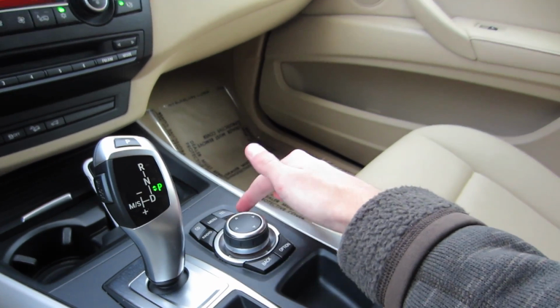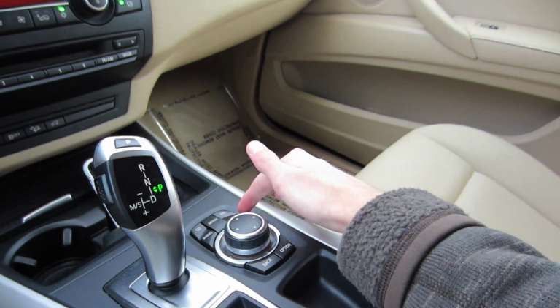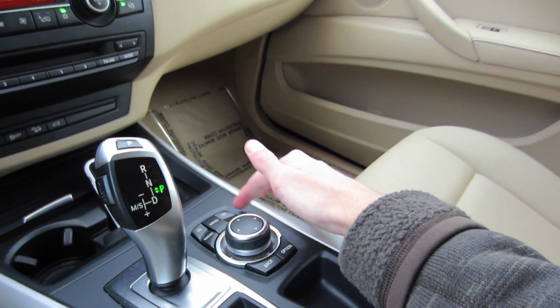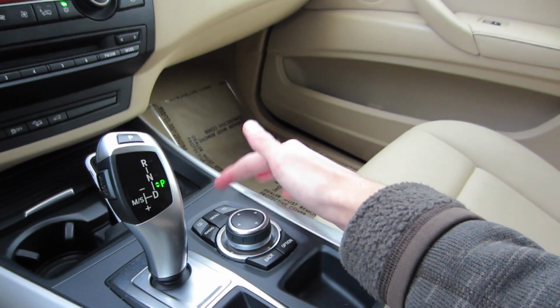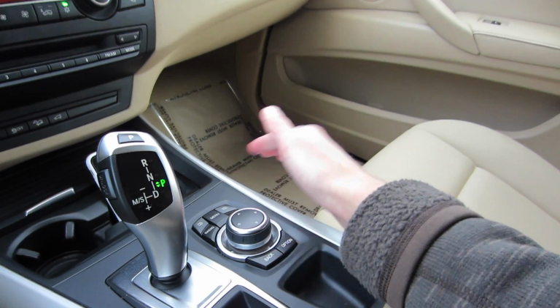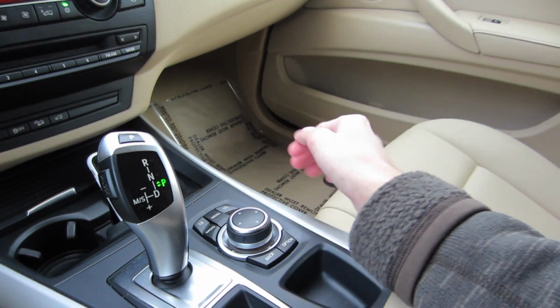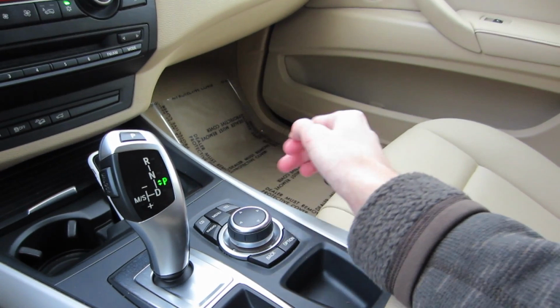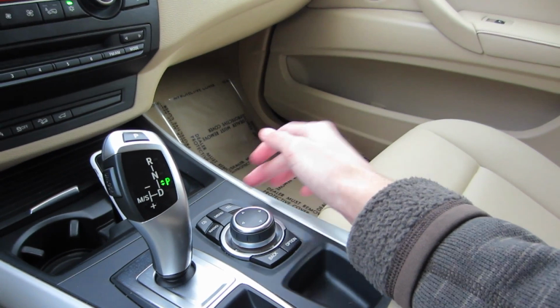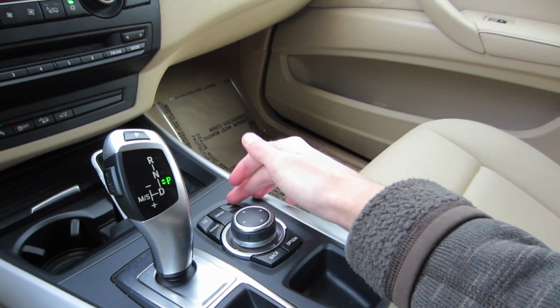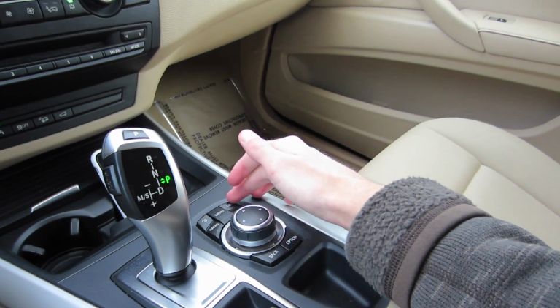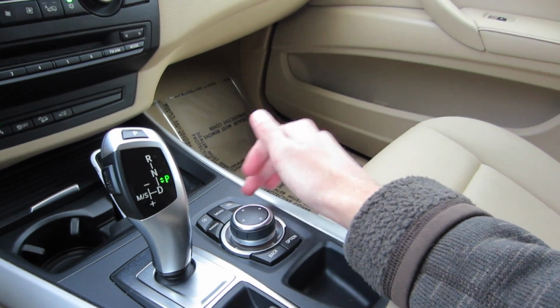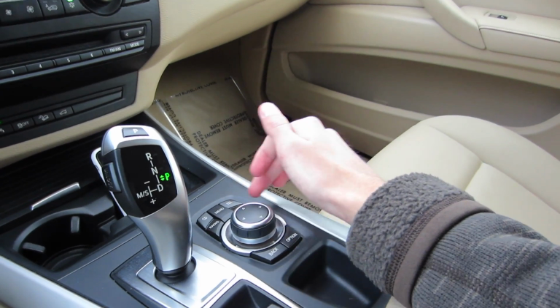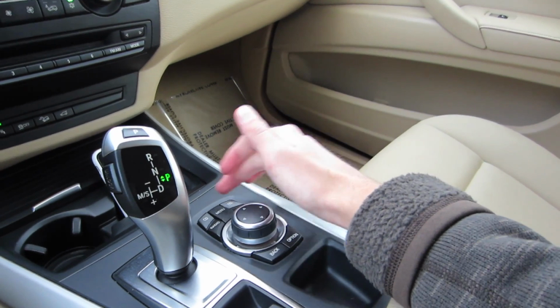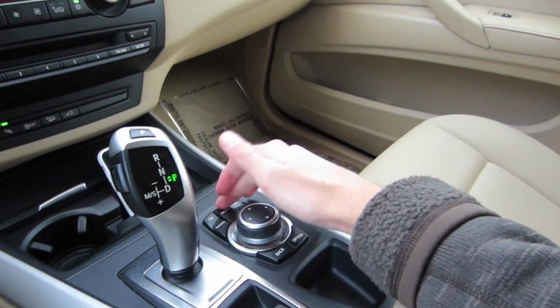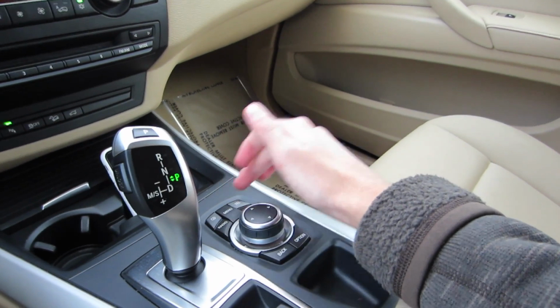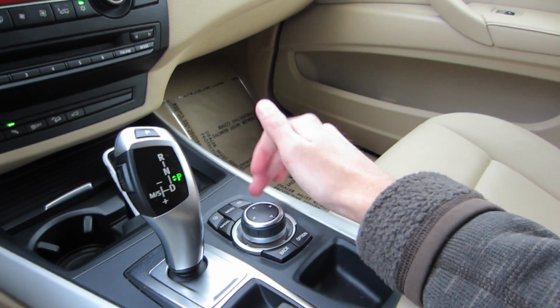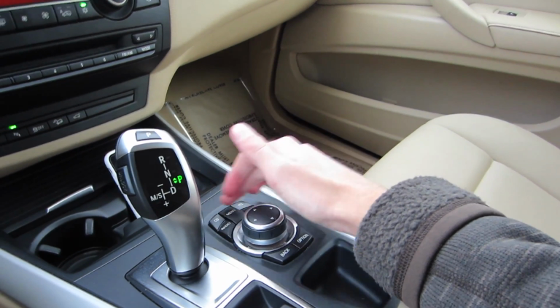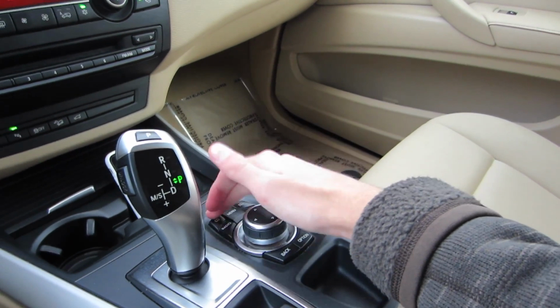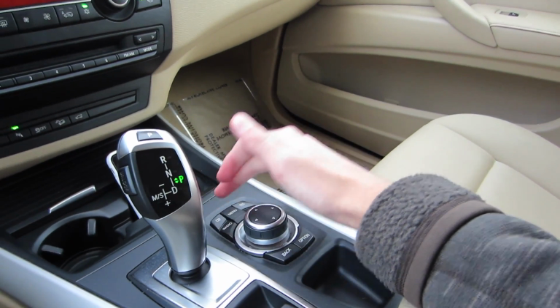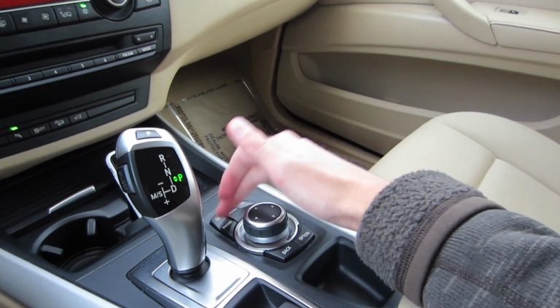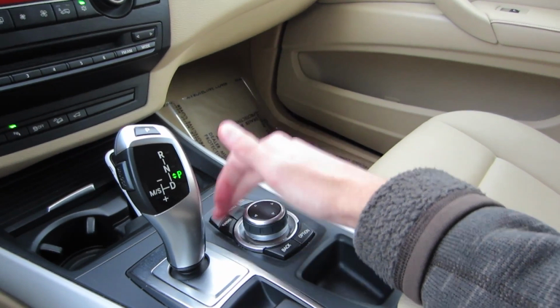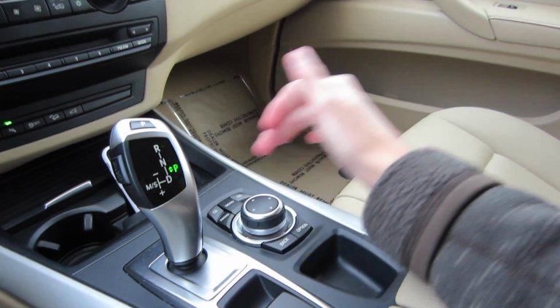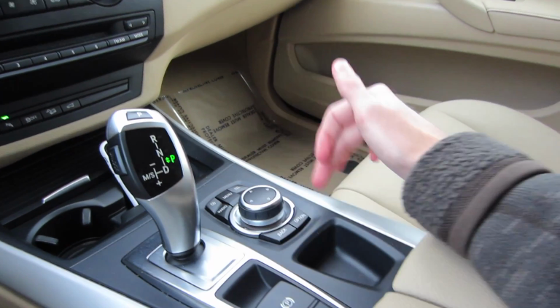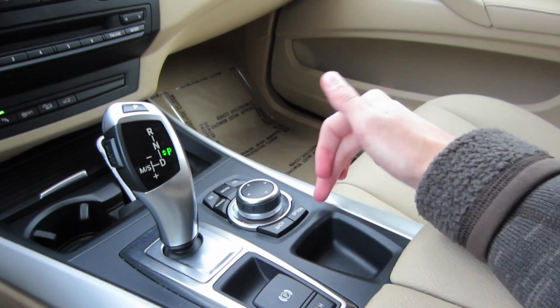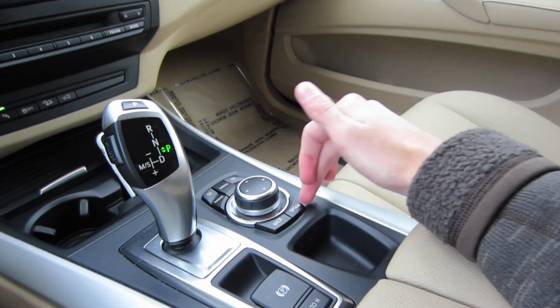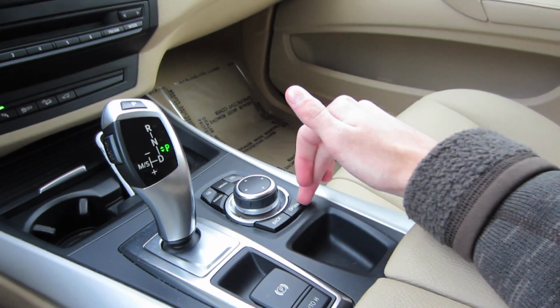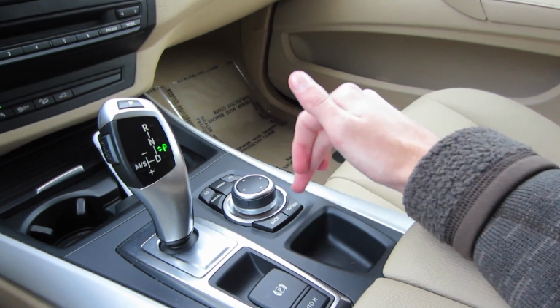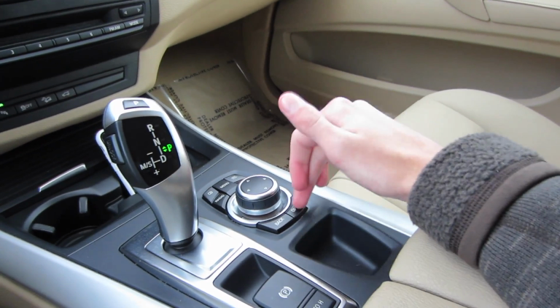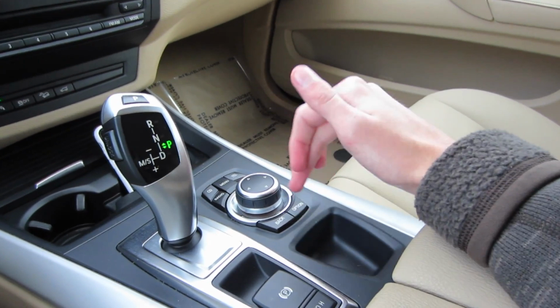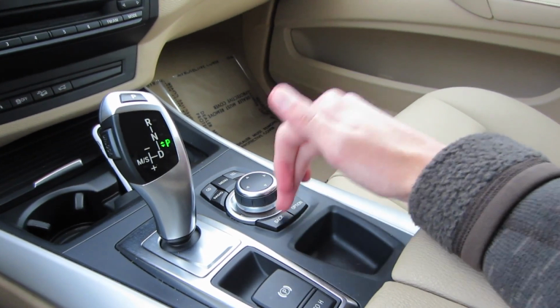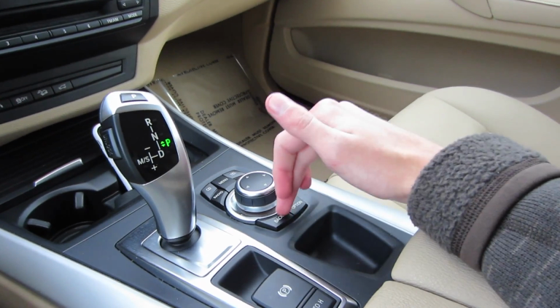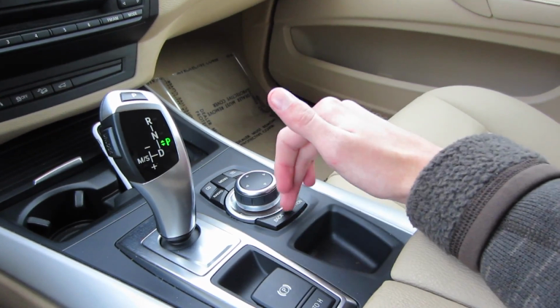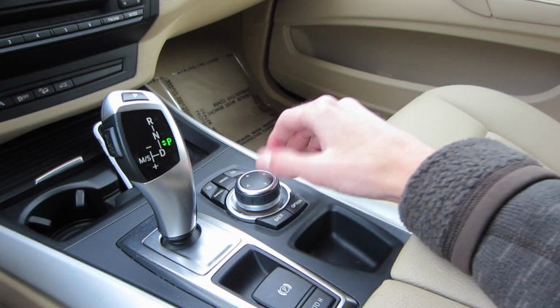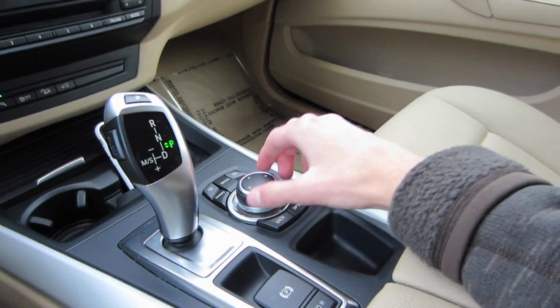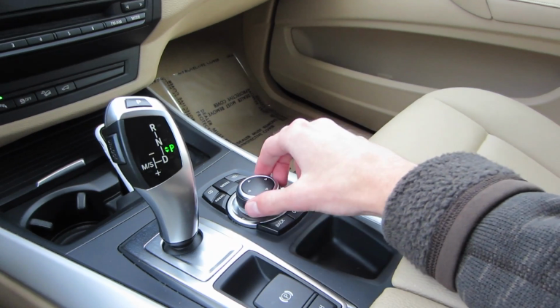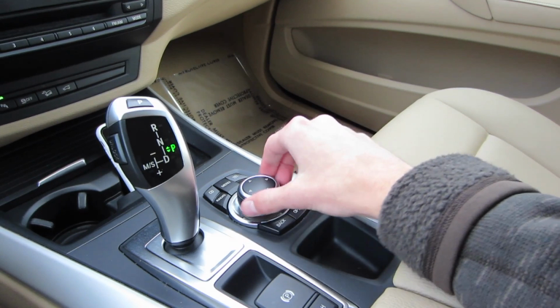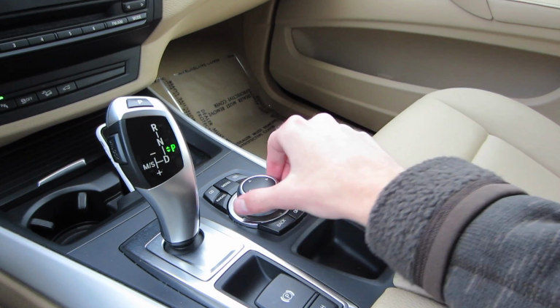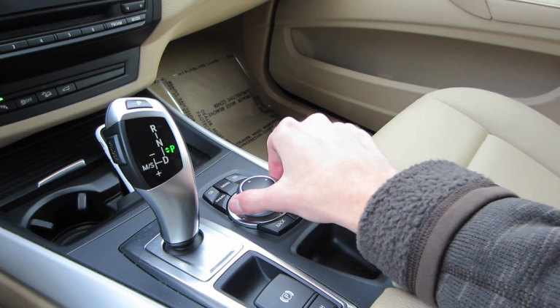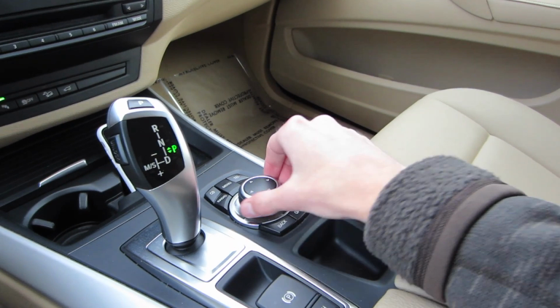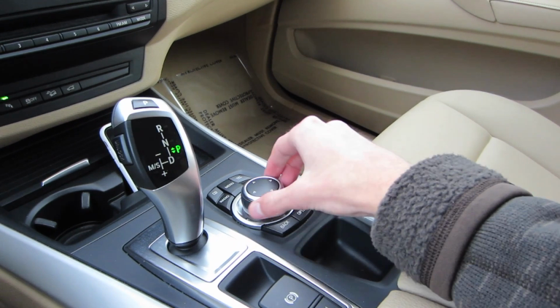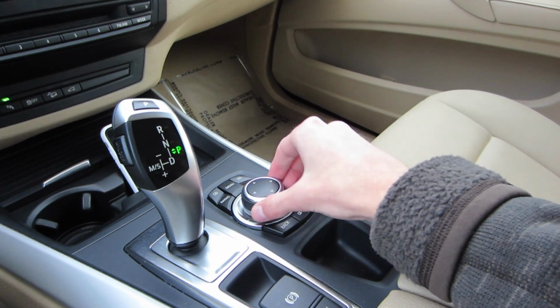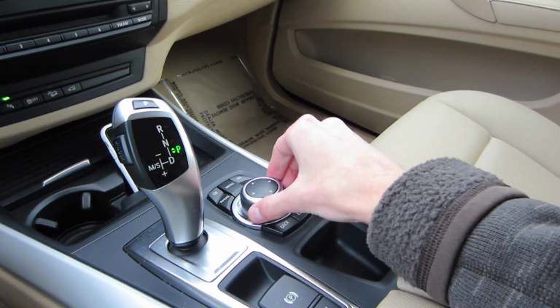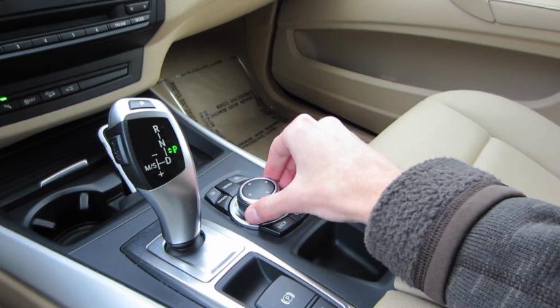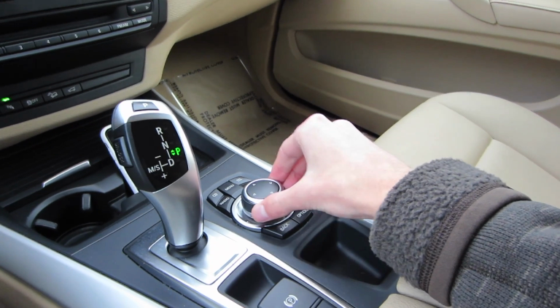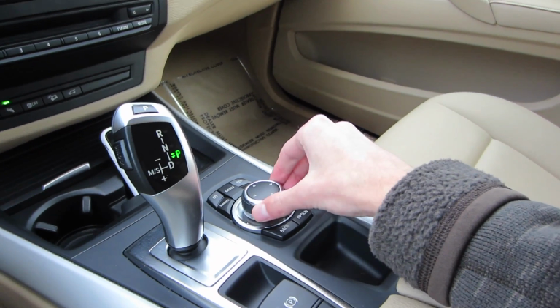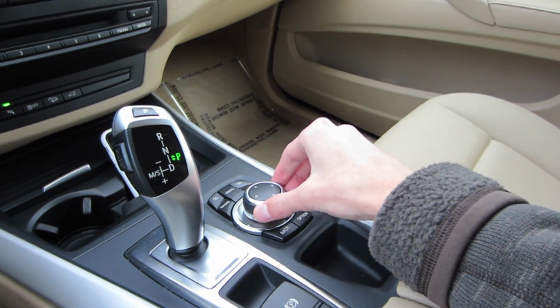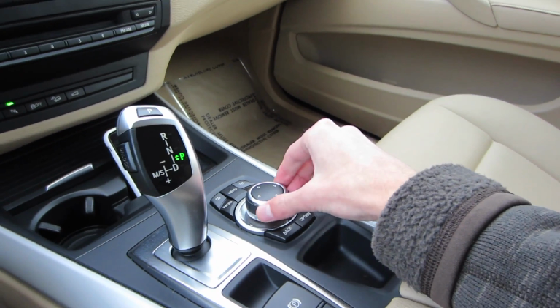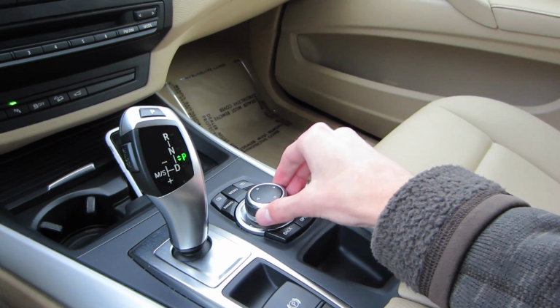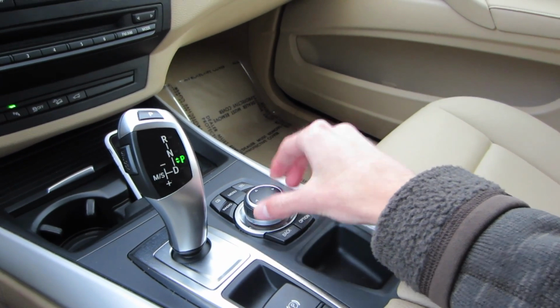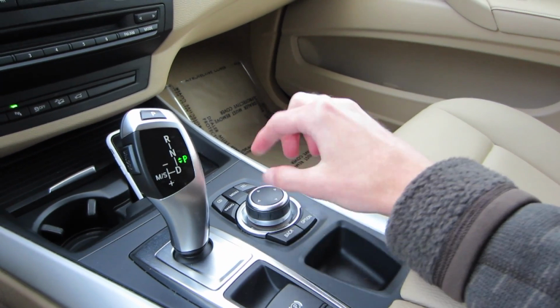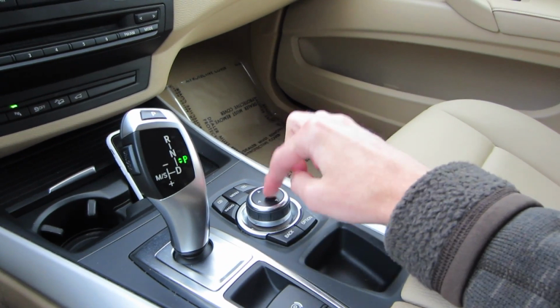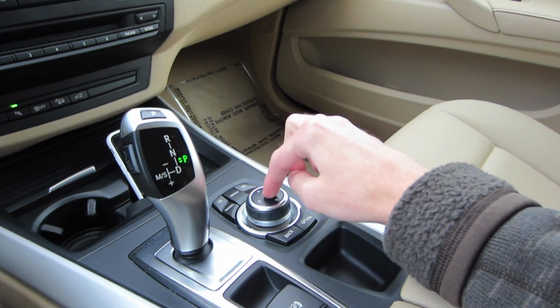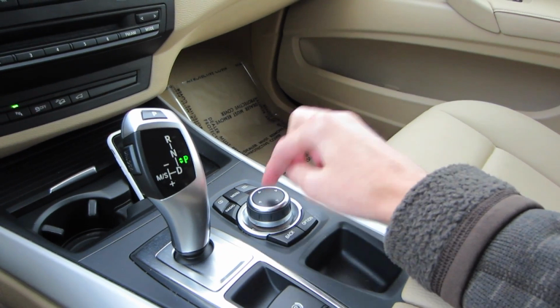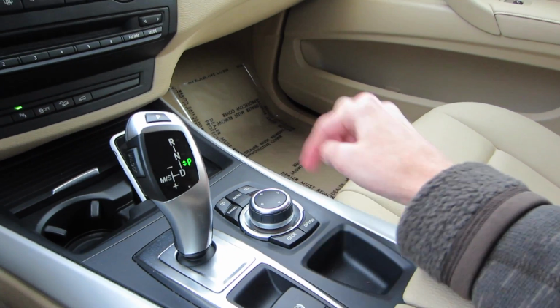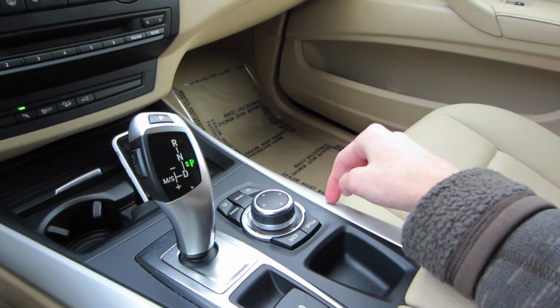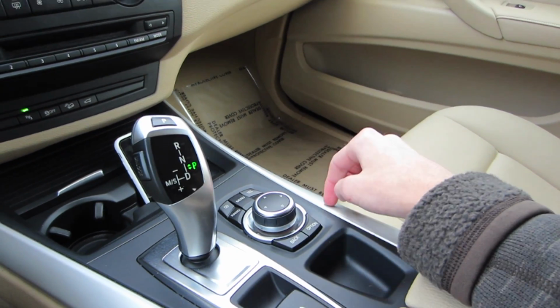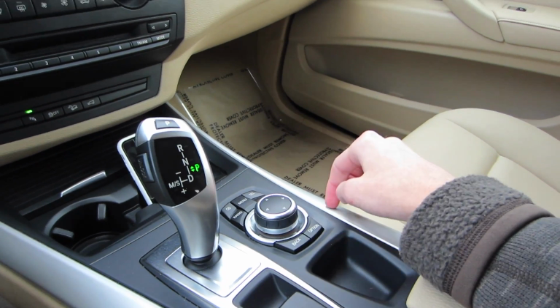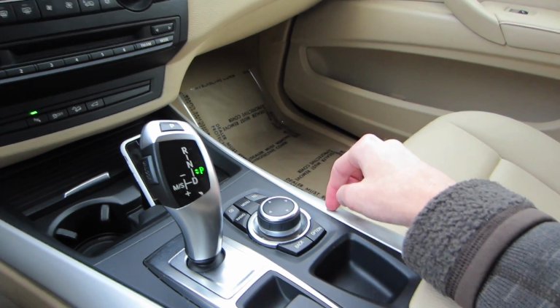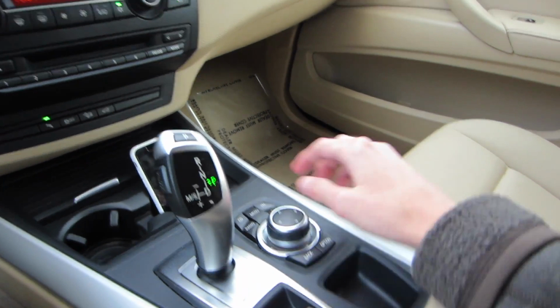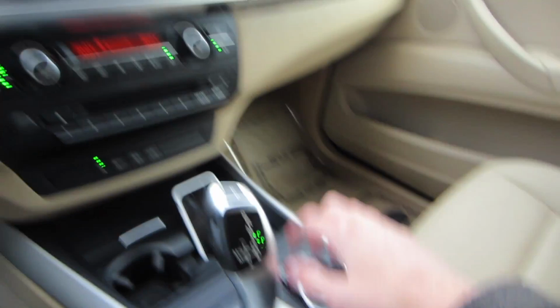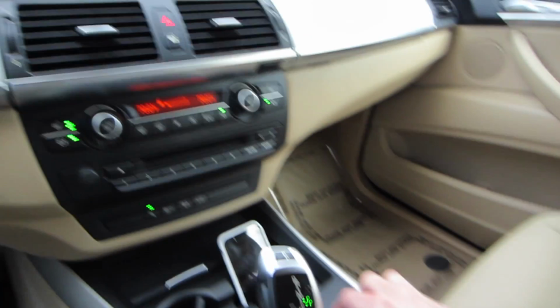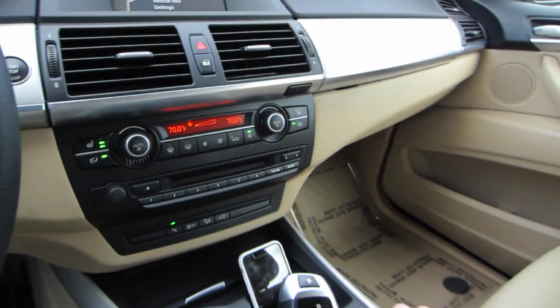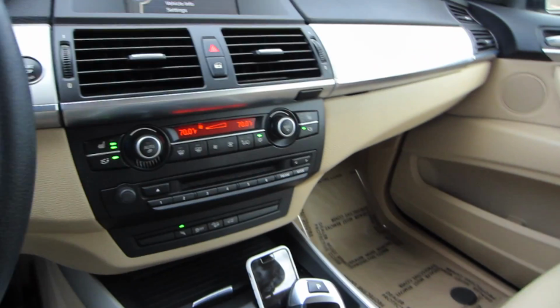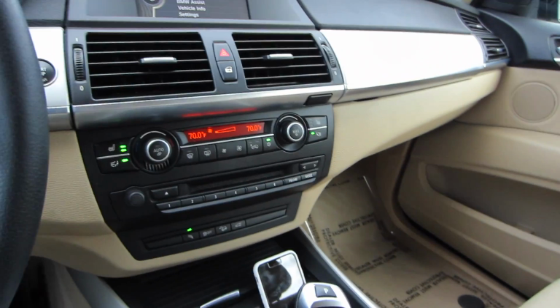With shortcut buttons to your telephone, menu, CD, radio, options, and back. And it does rotate, click, and you can select by pressing down.